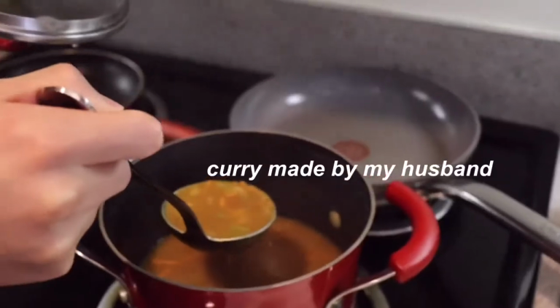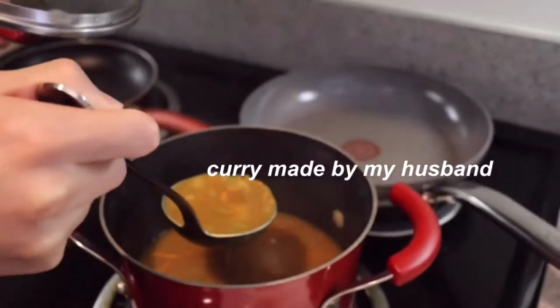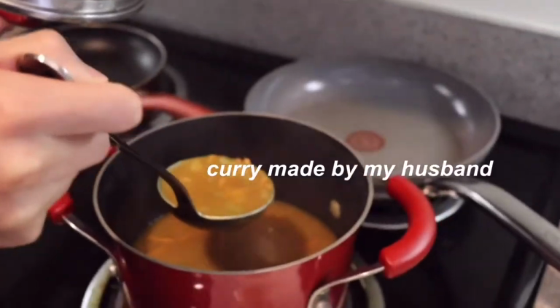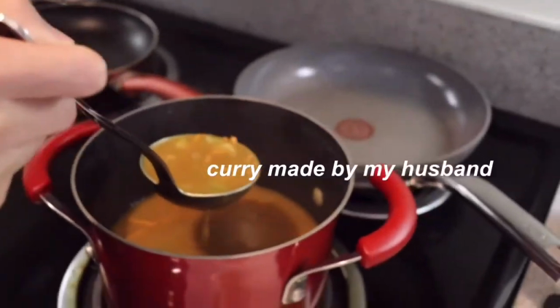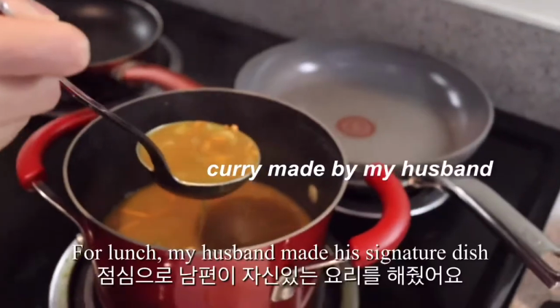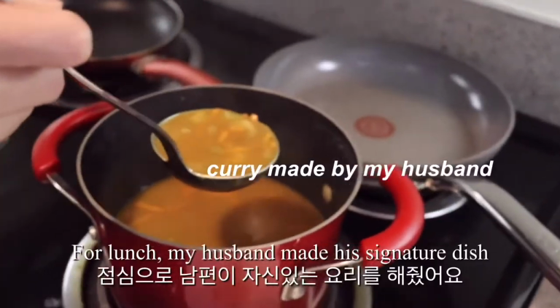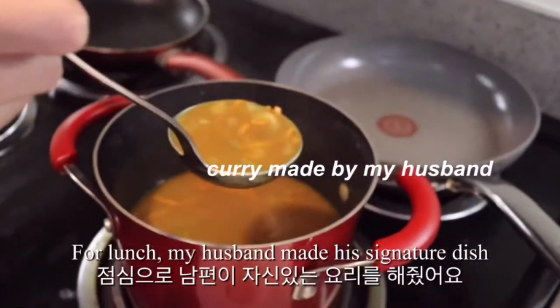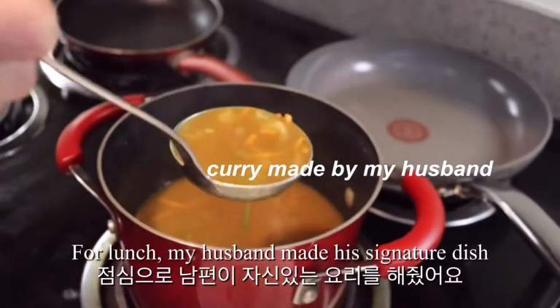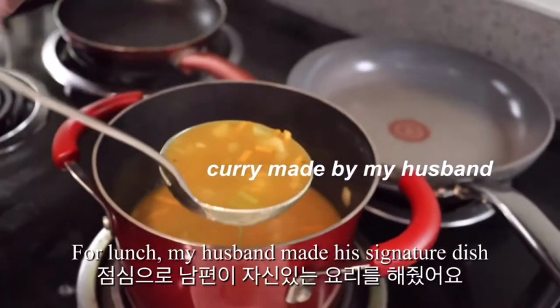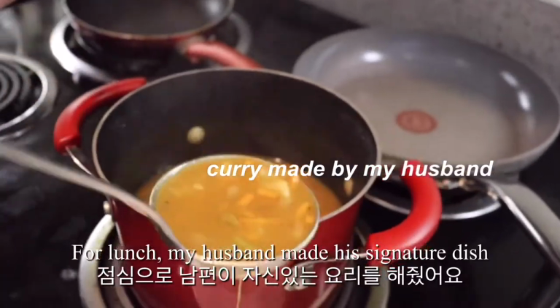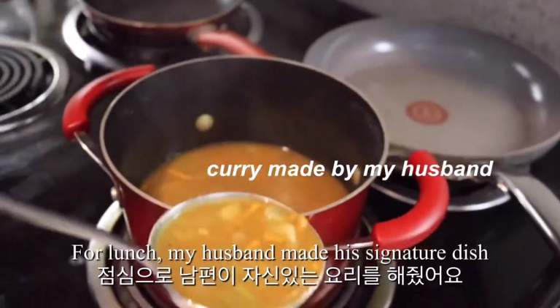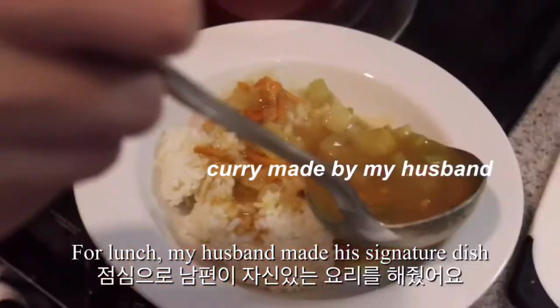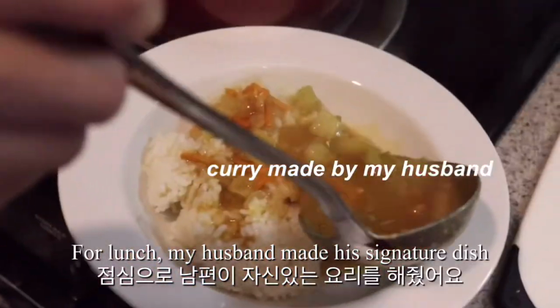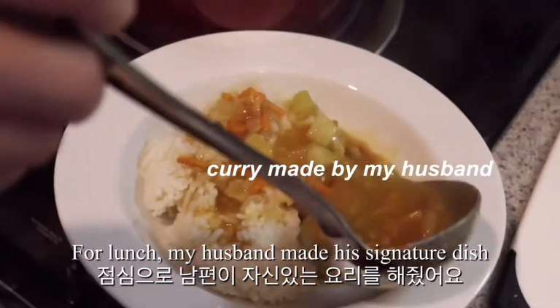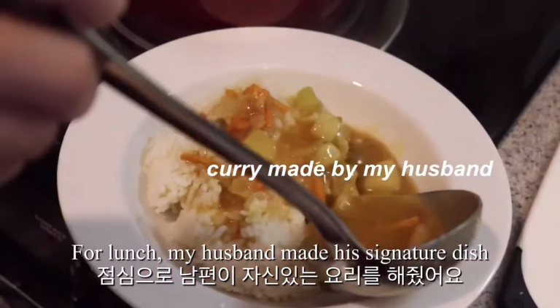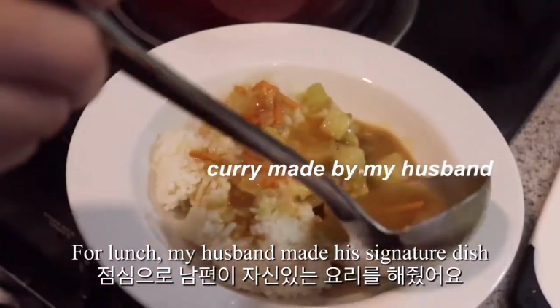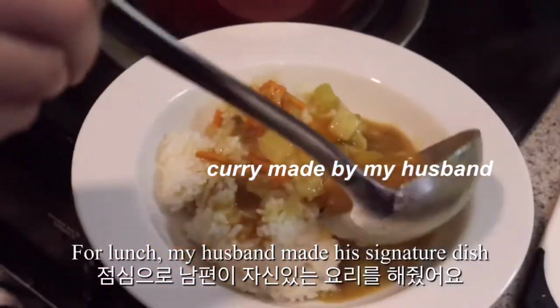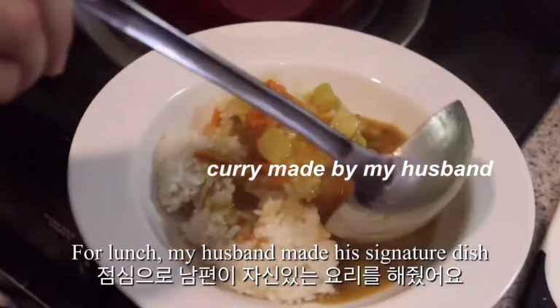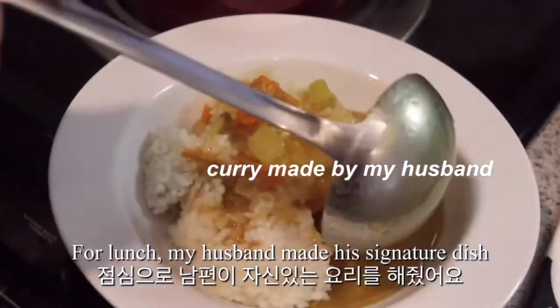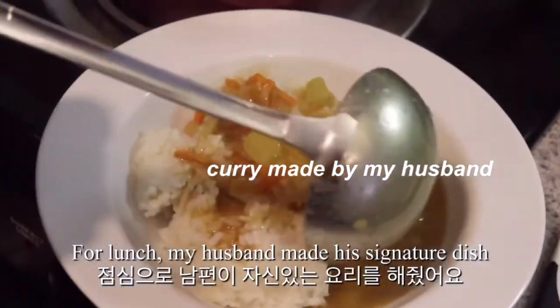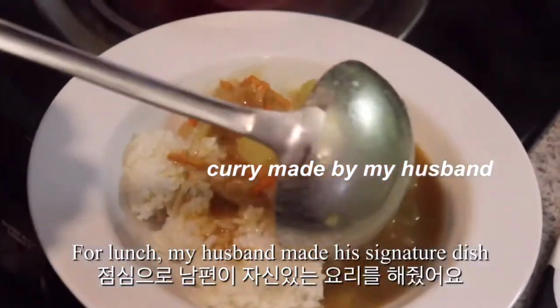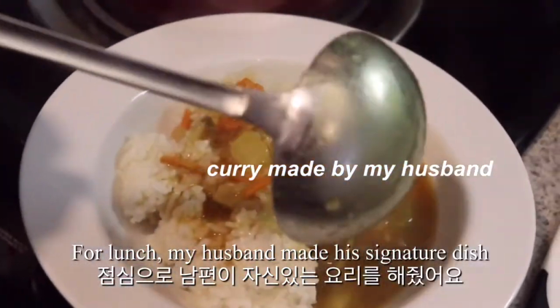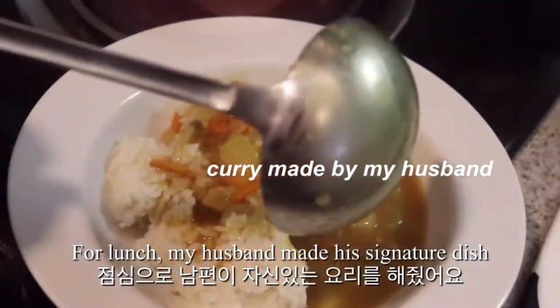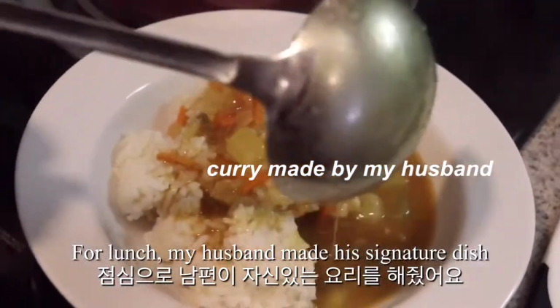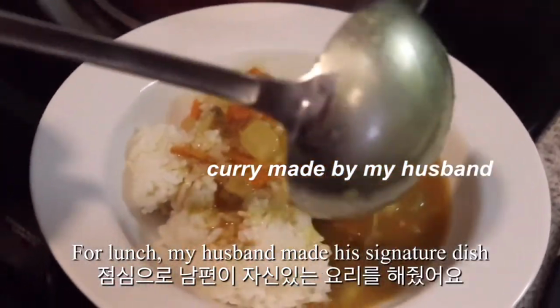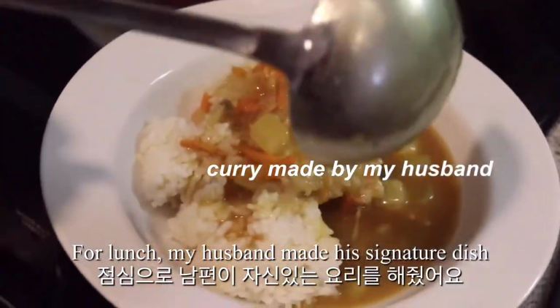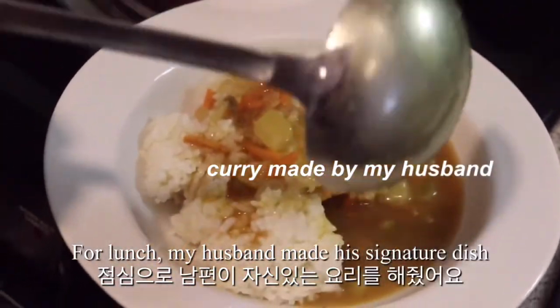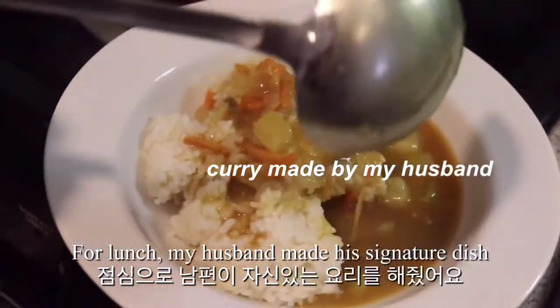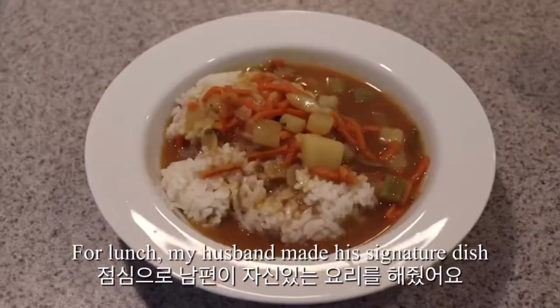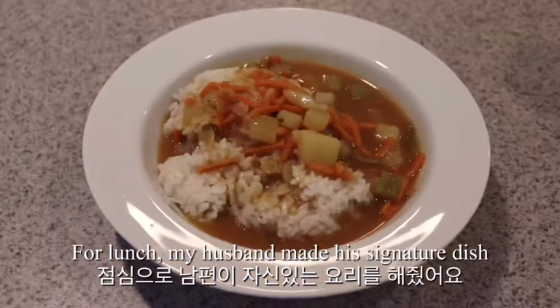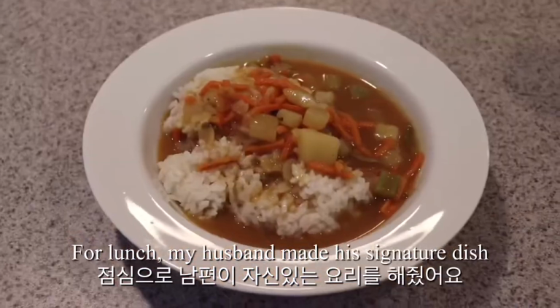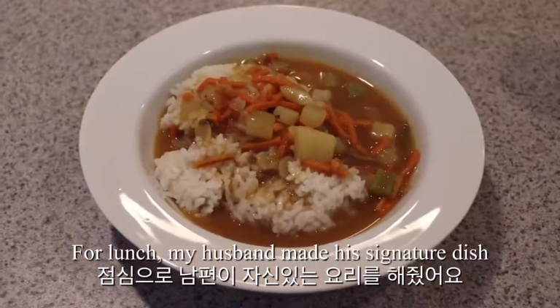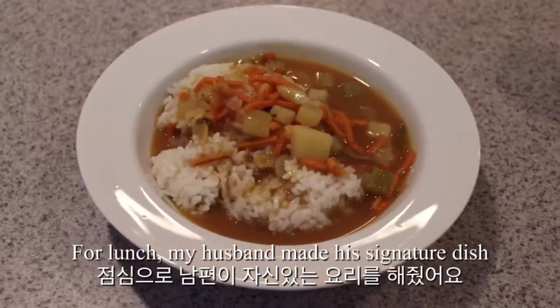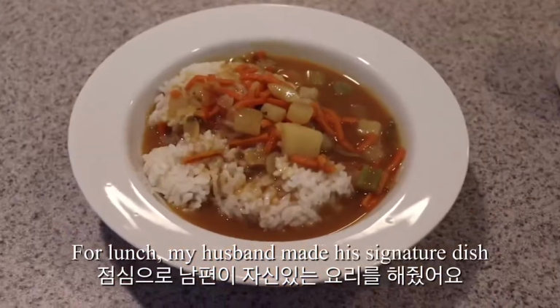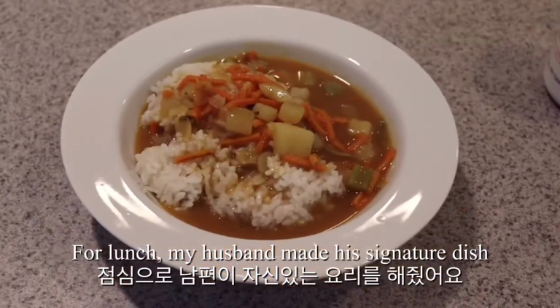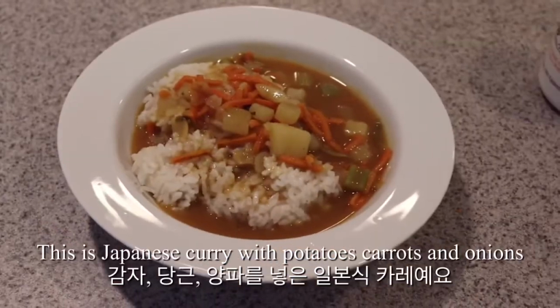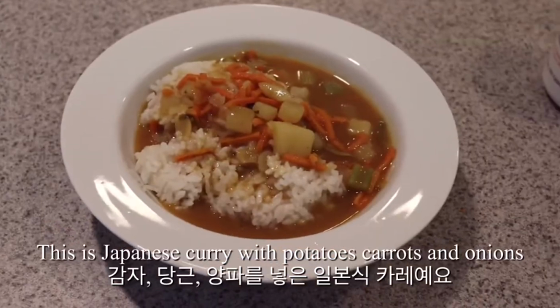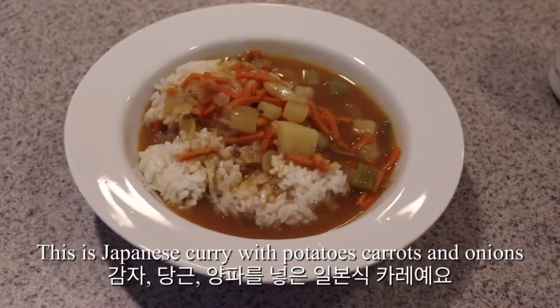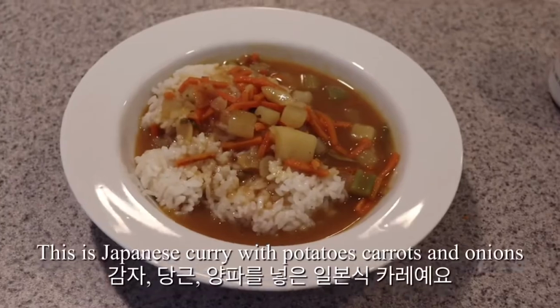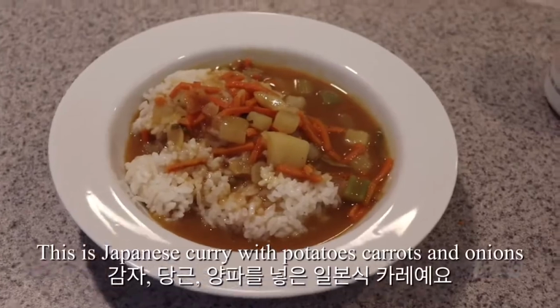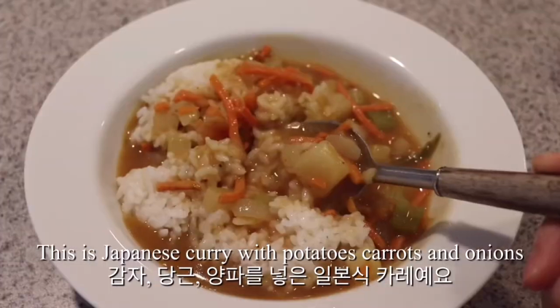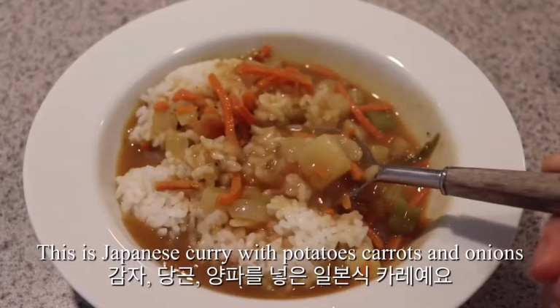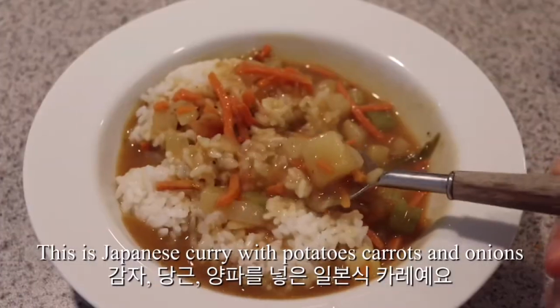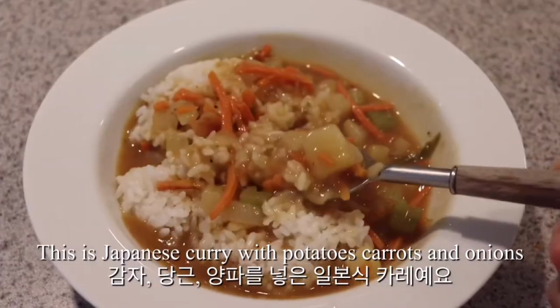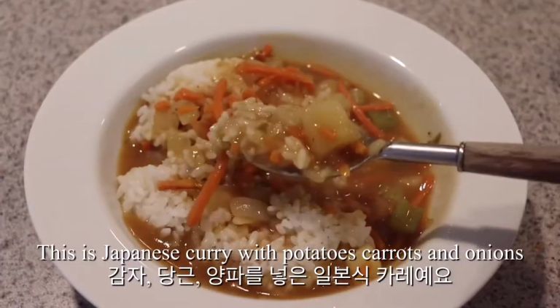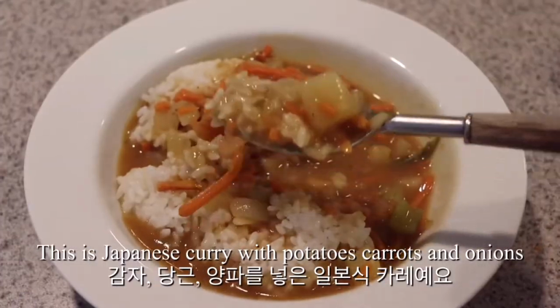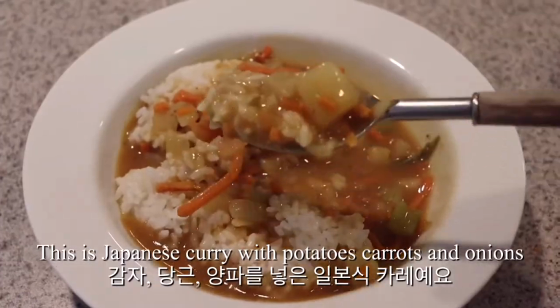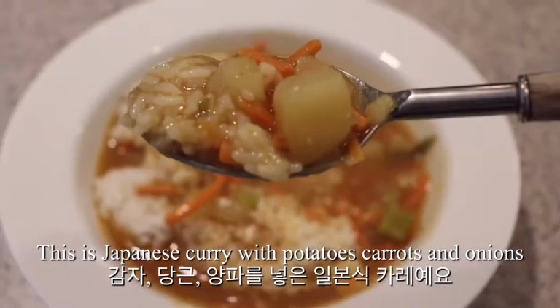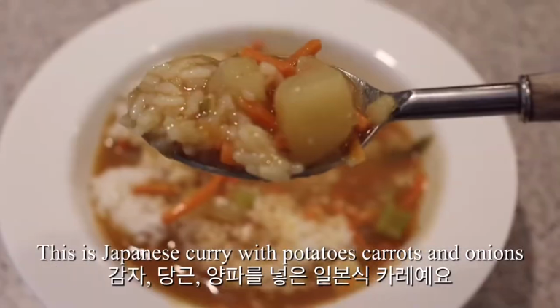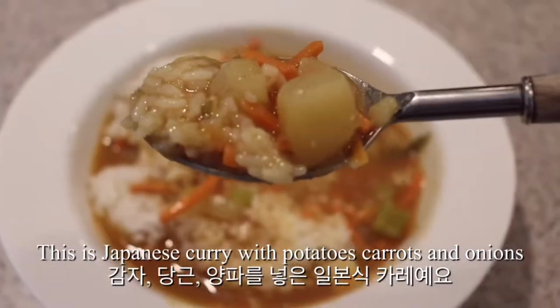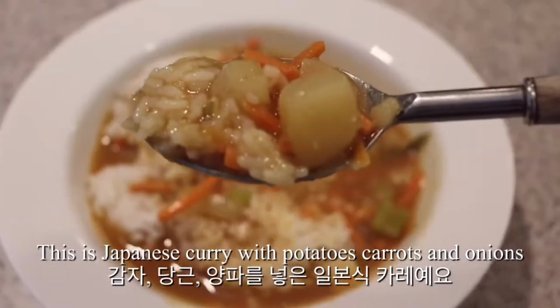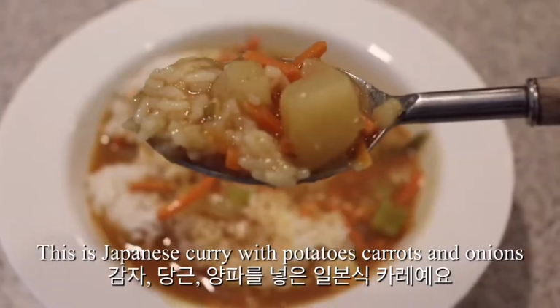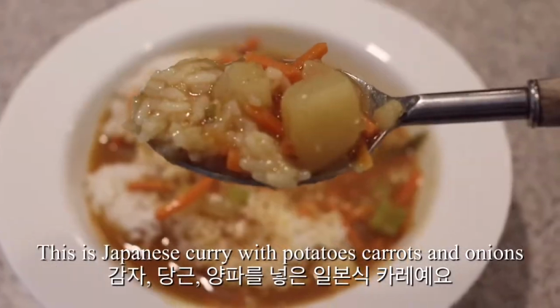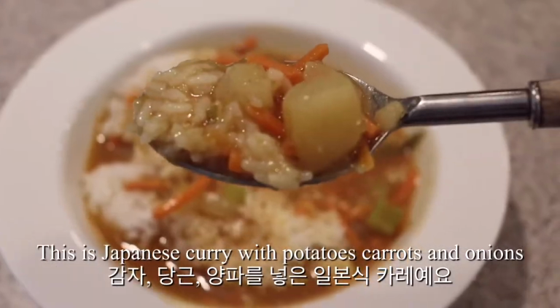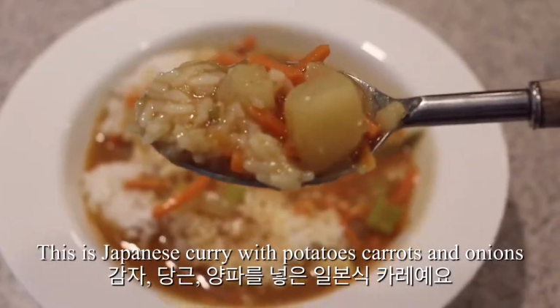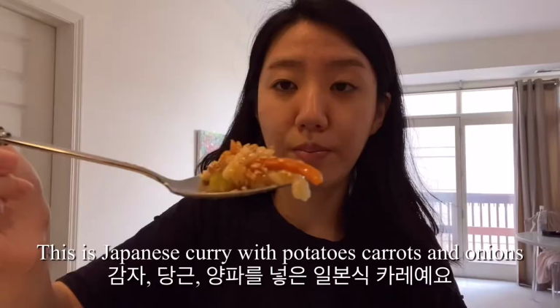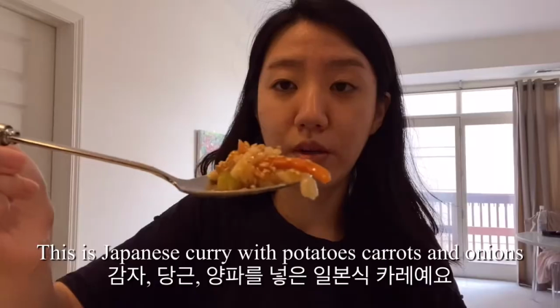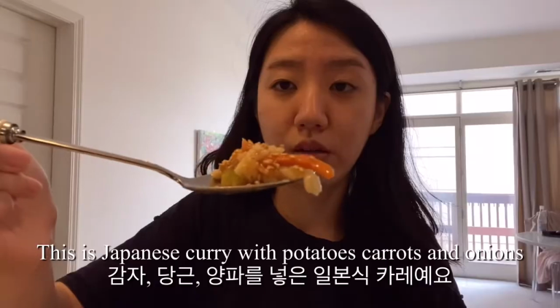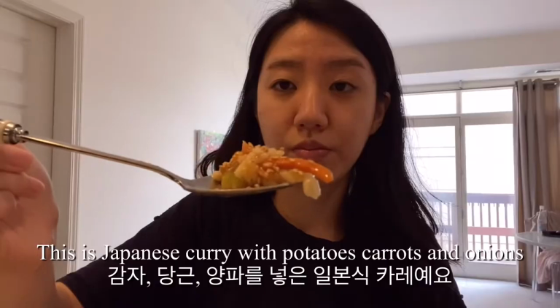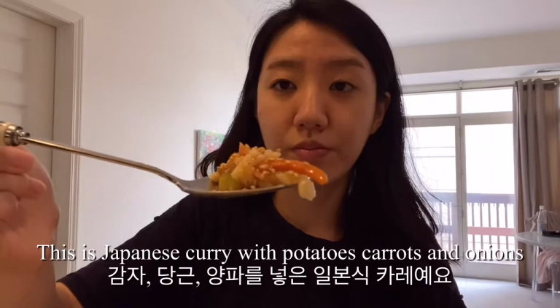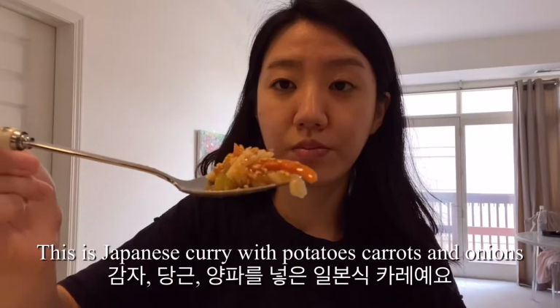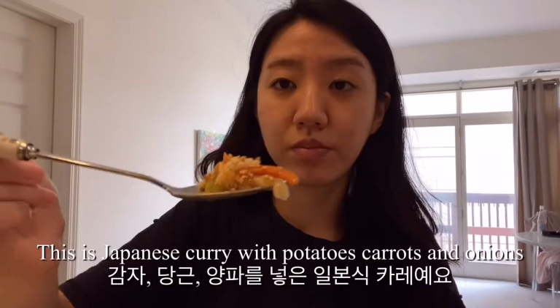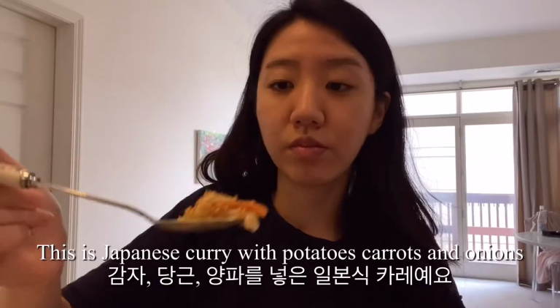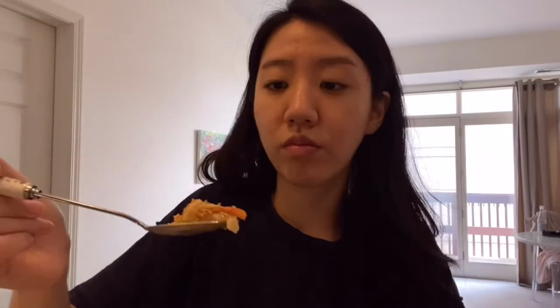For lunch, my husband made his signature dish. This is Japanese curry with potatoes, carrots, and onions.